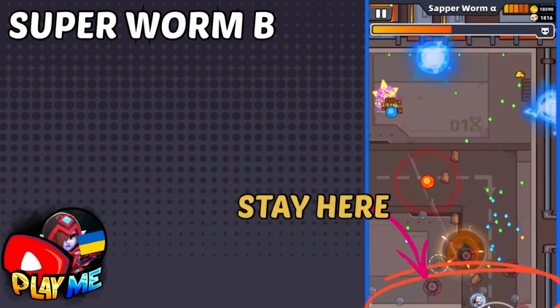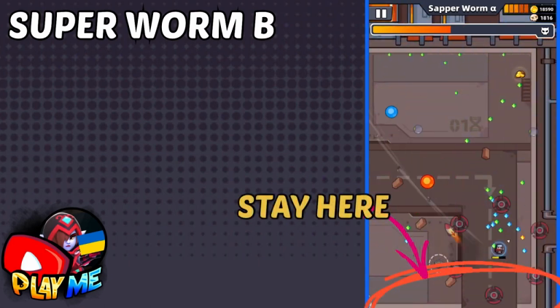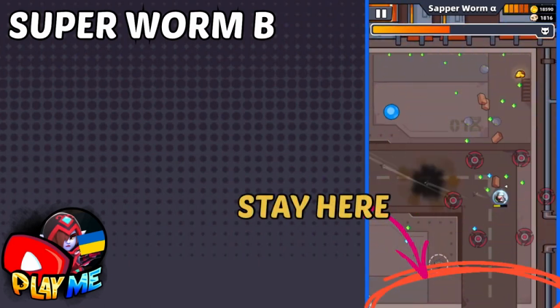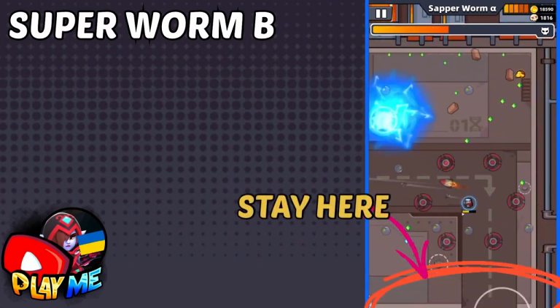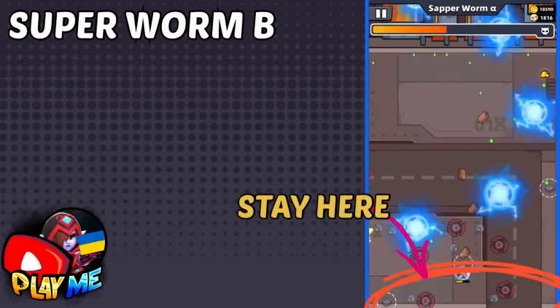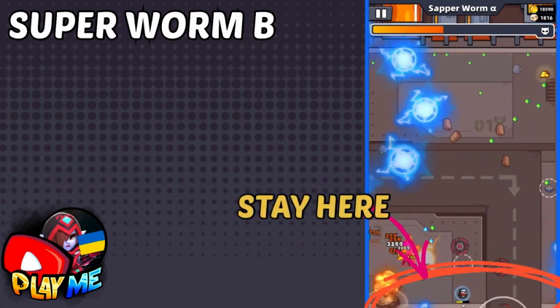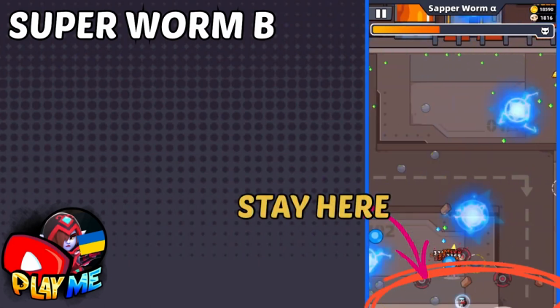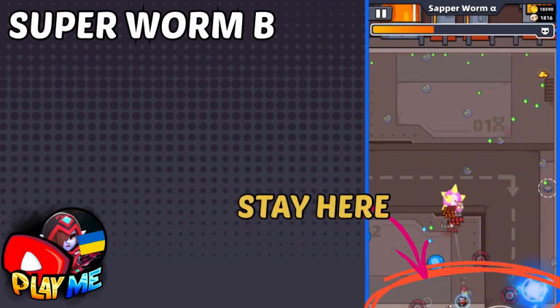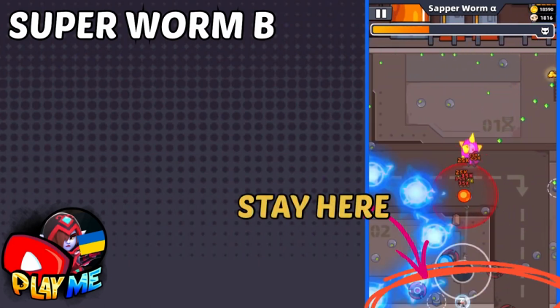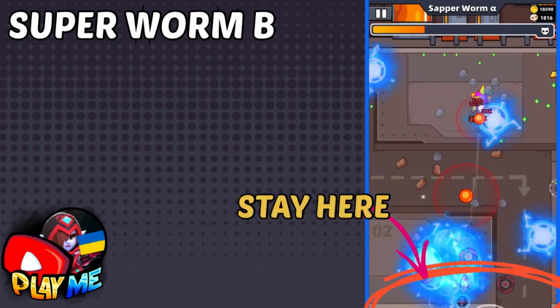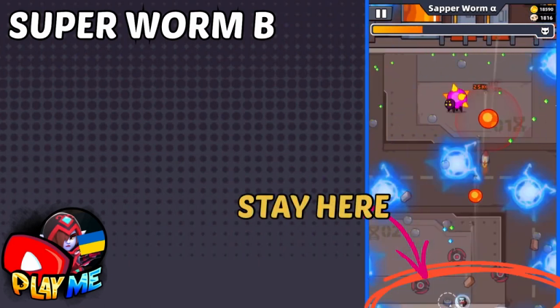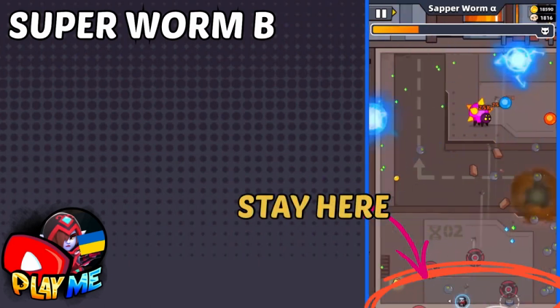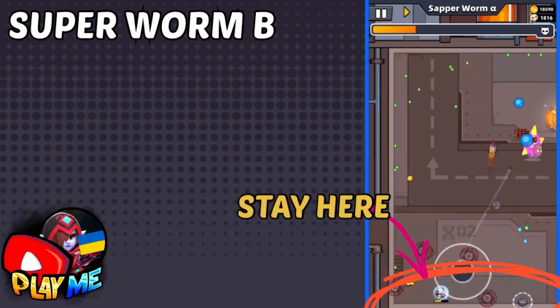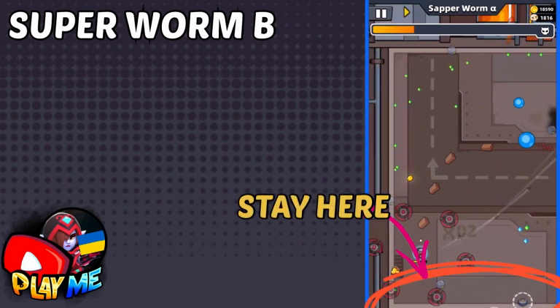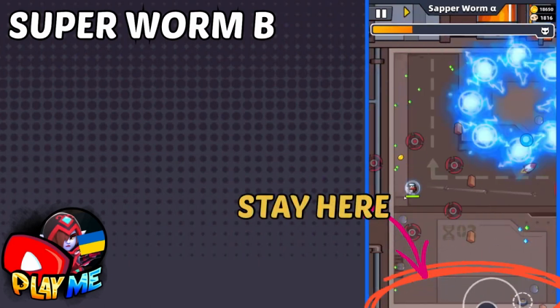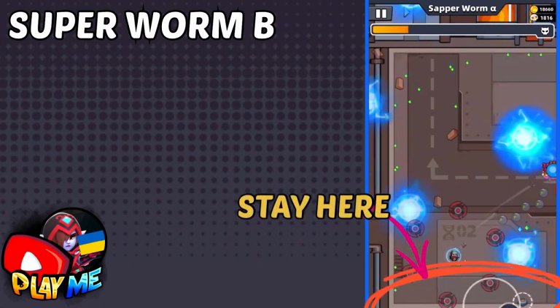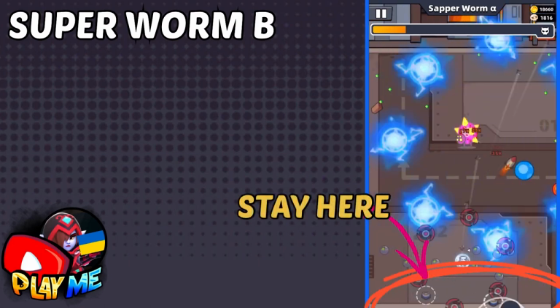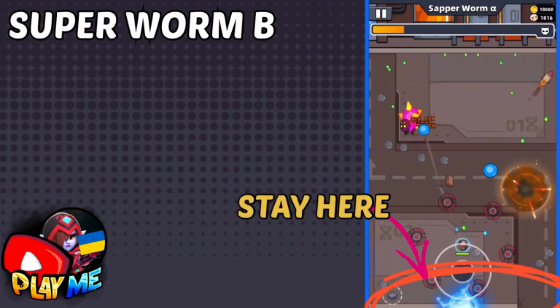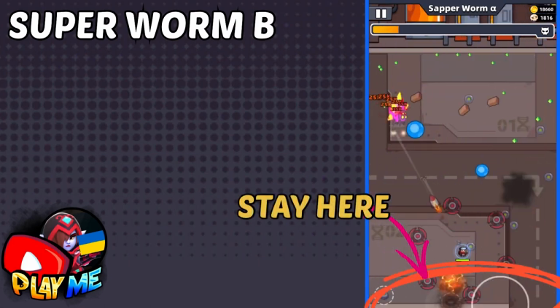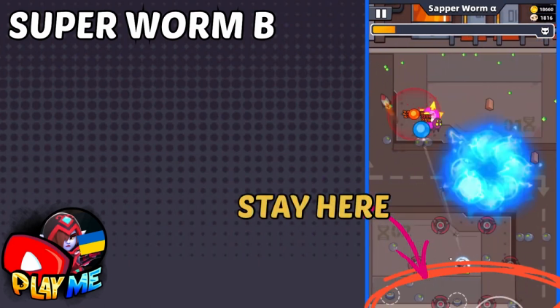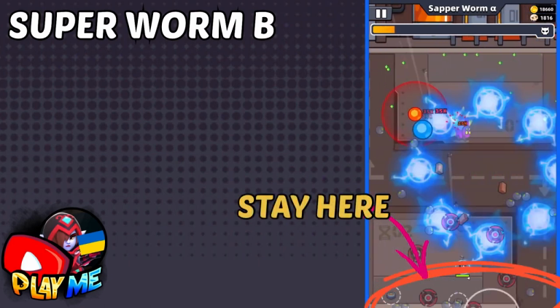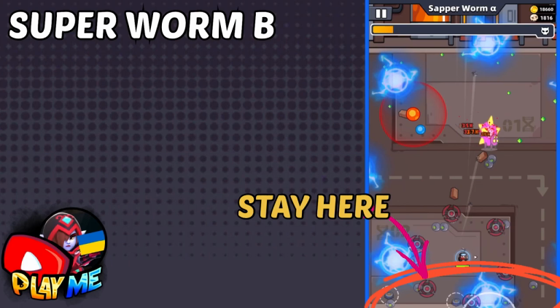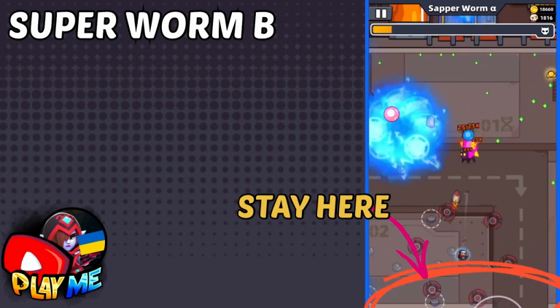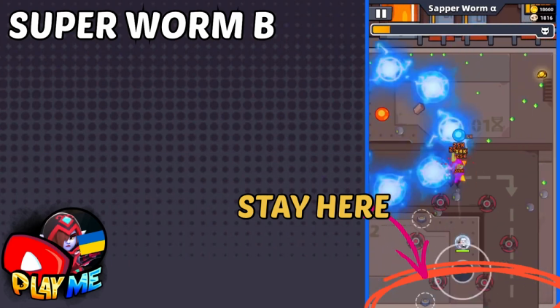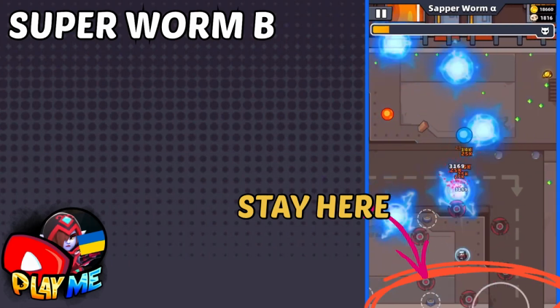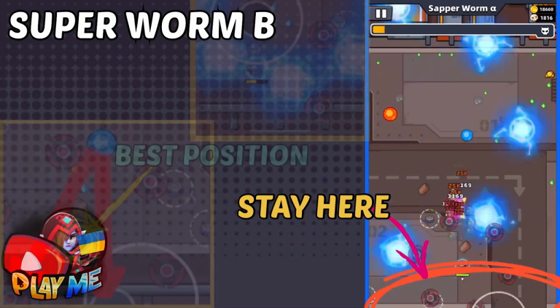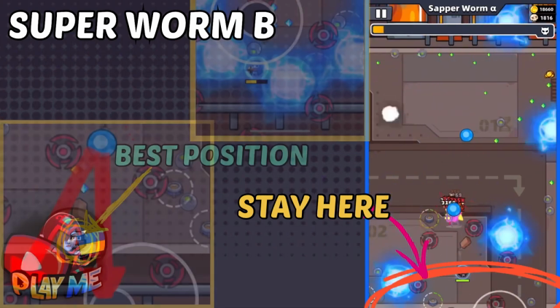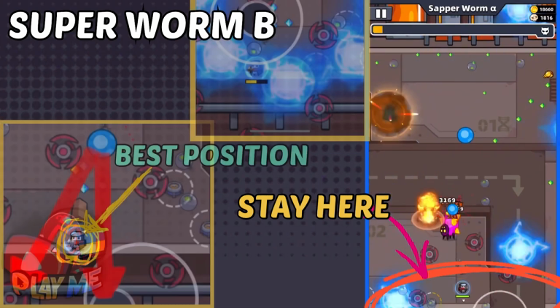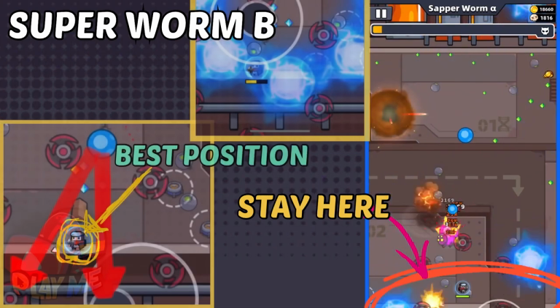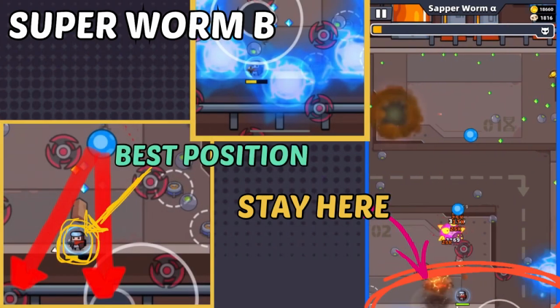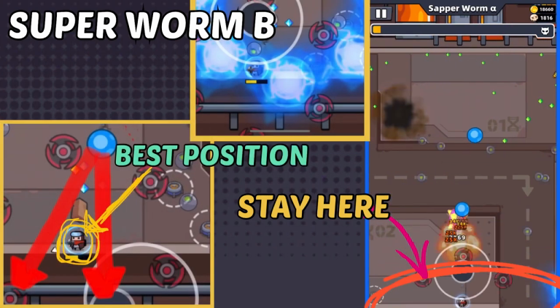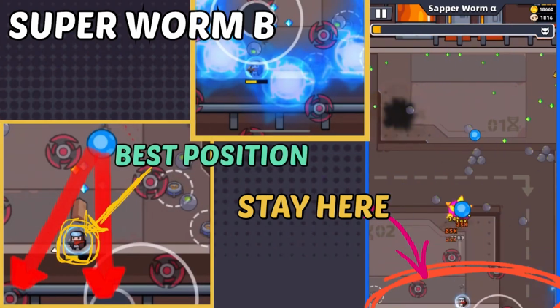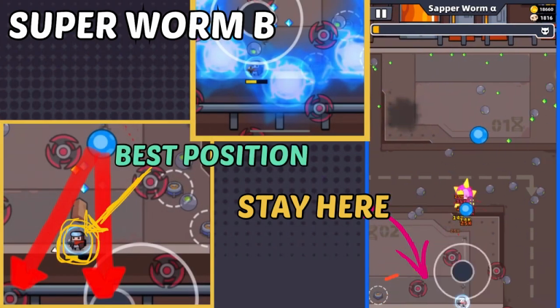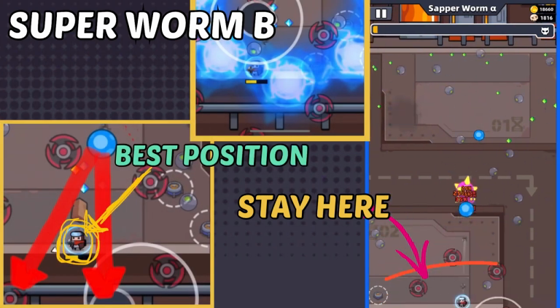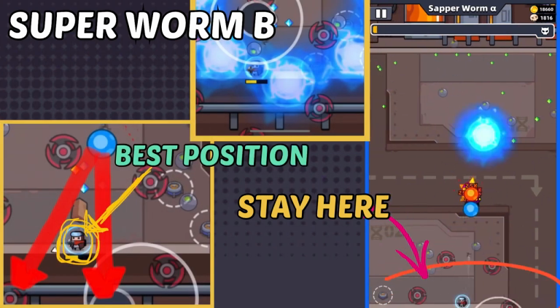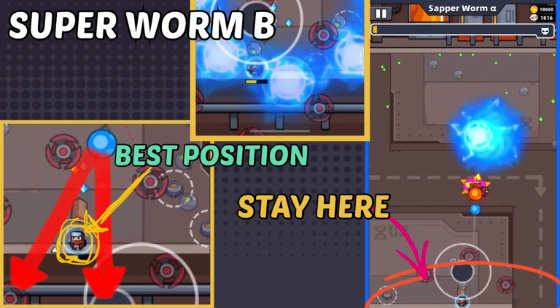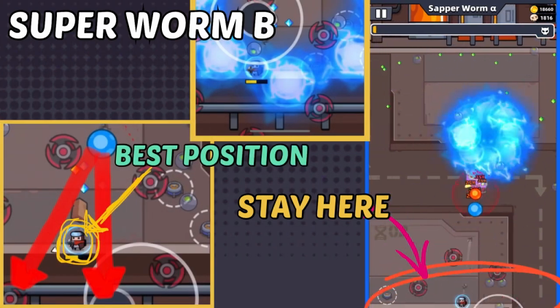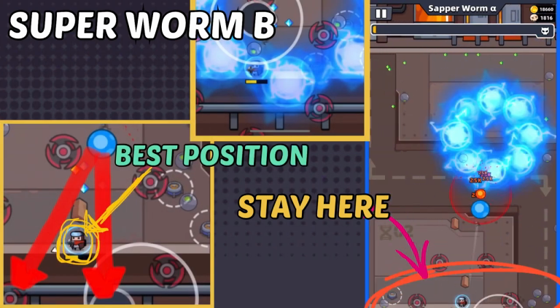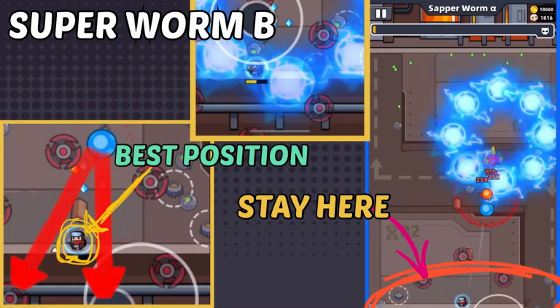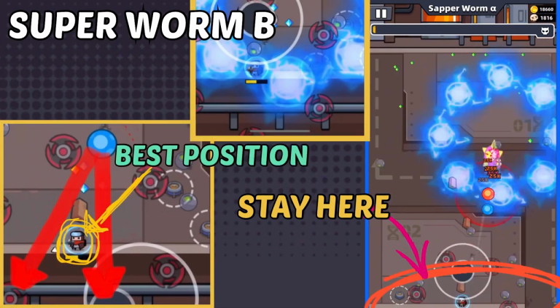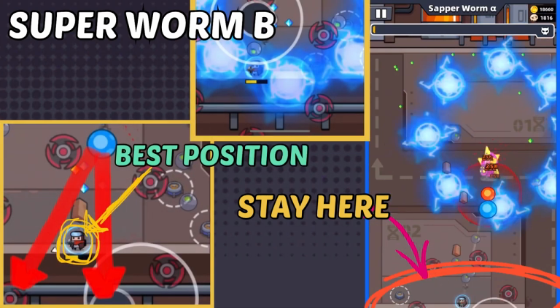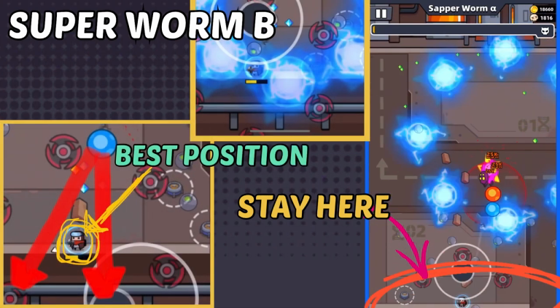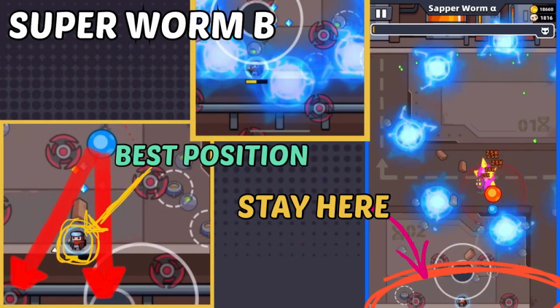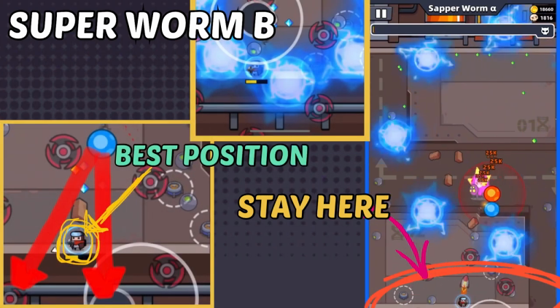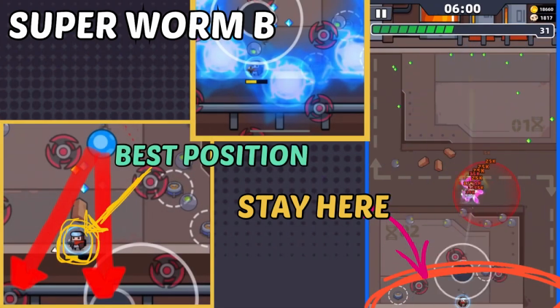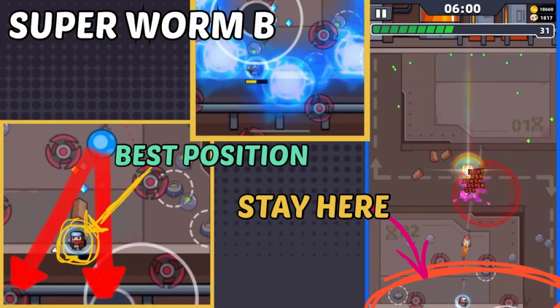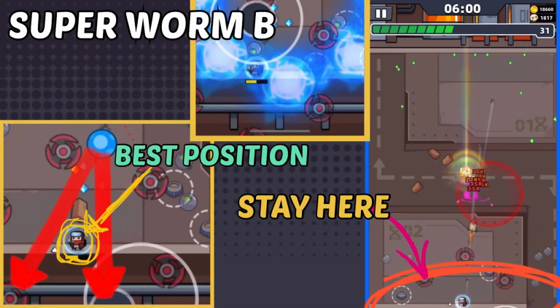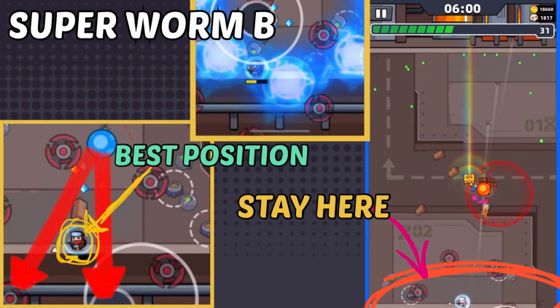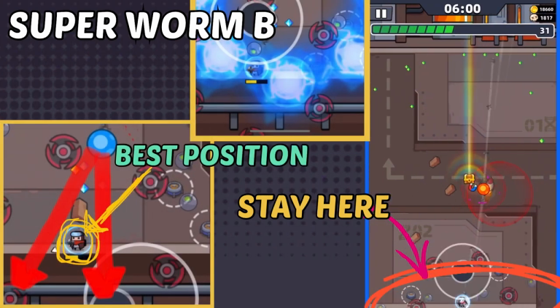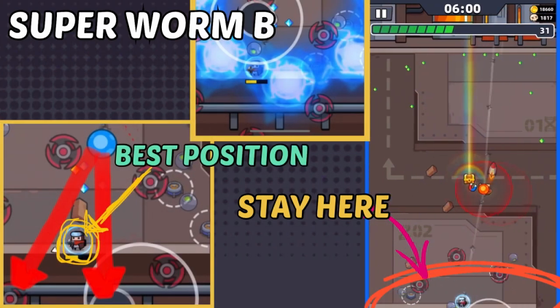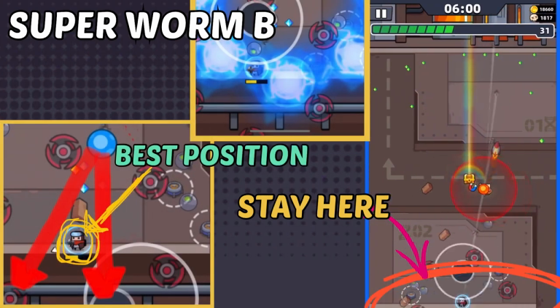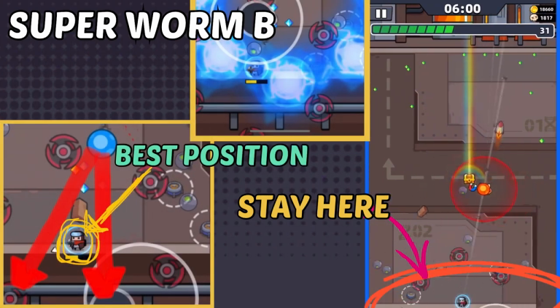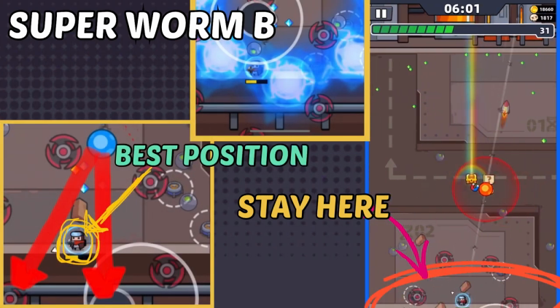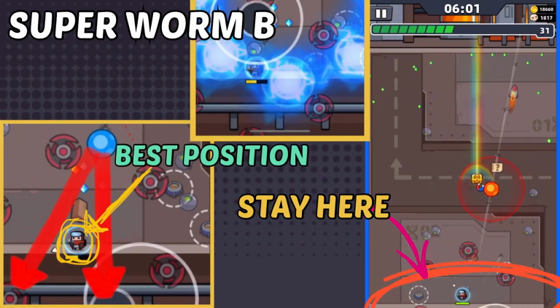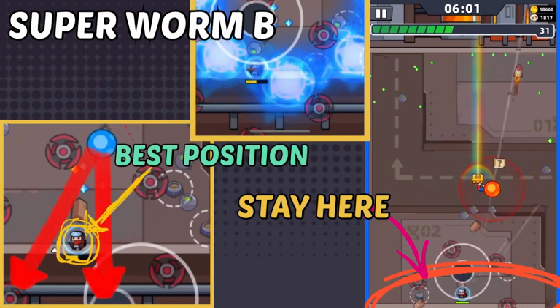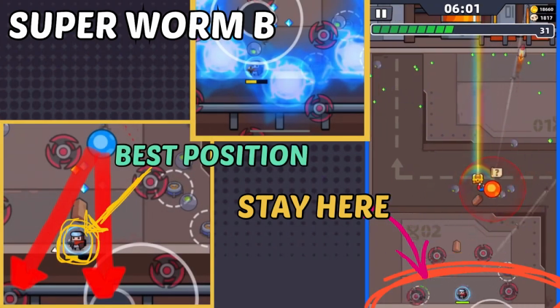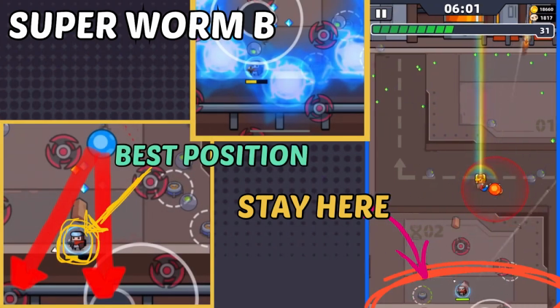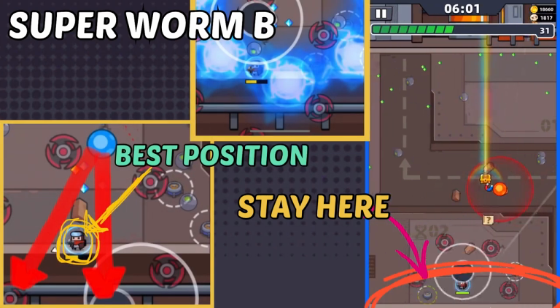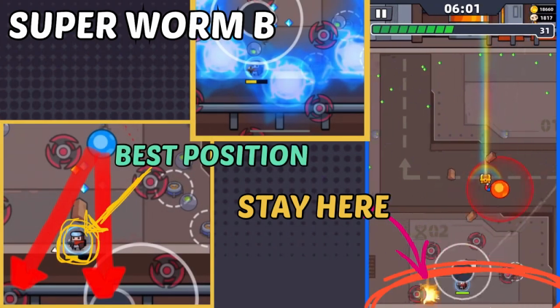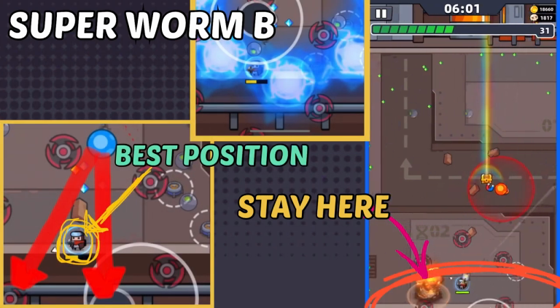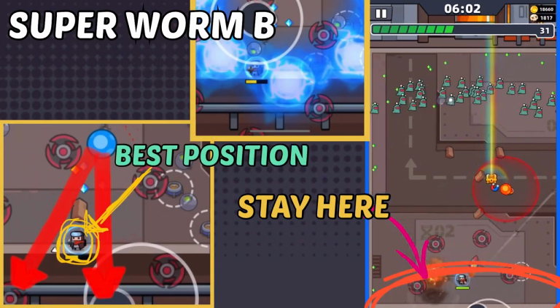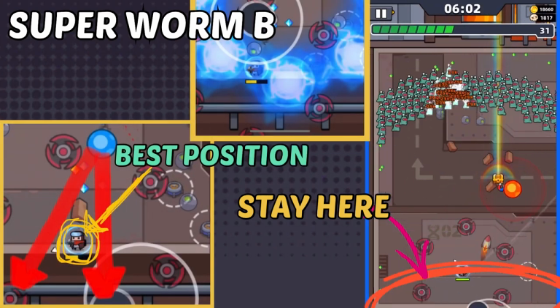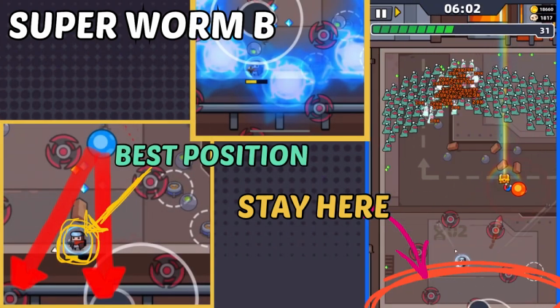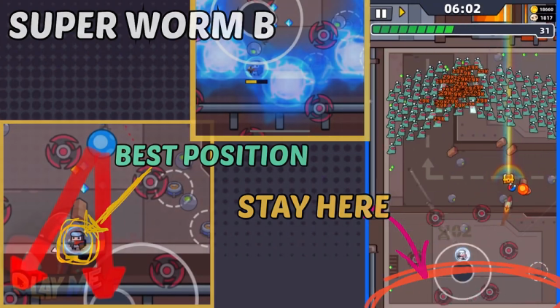Just stay down and avoid Lightning Balls. To avoid them, just stay near the path where the Lightning Ball will be moving.